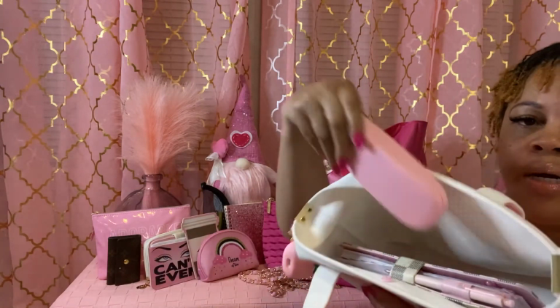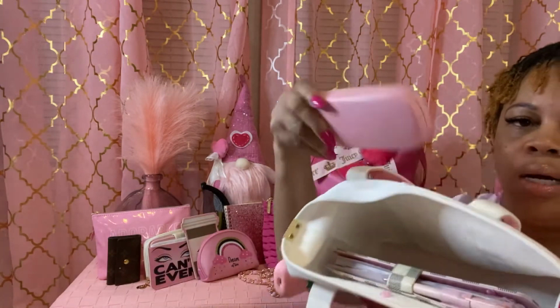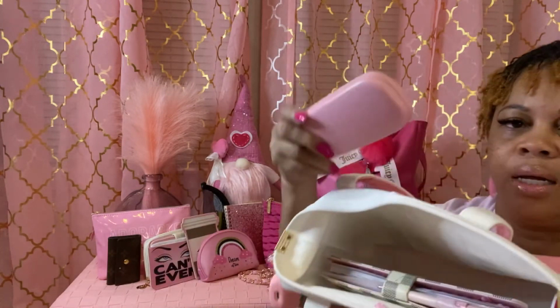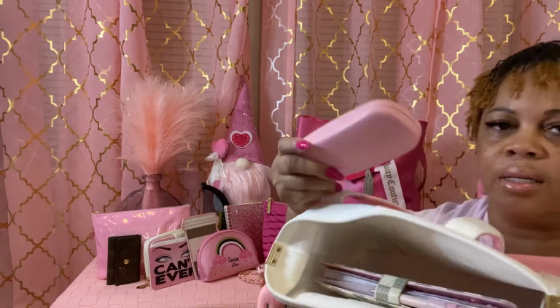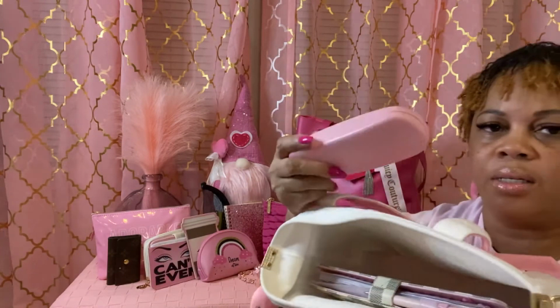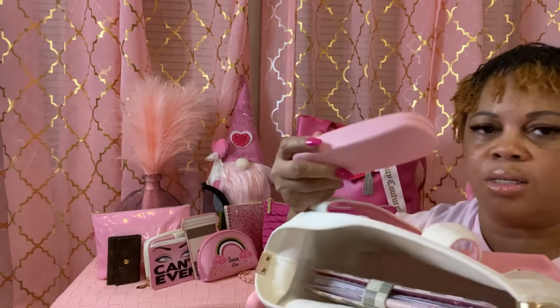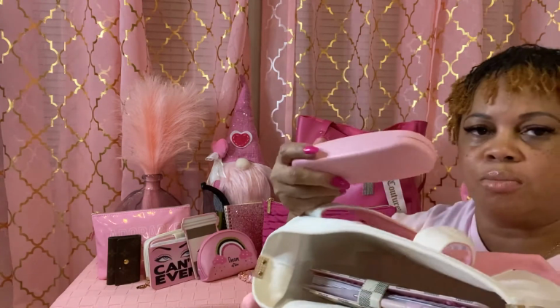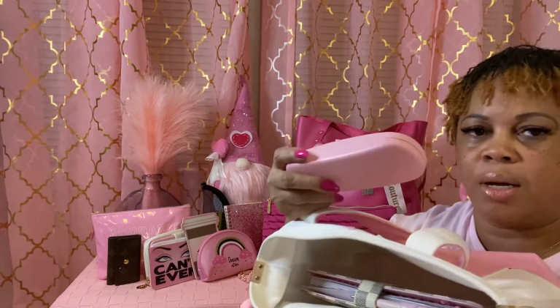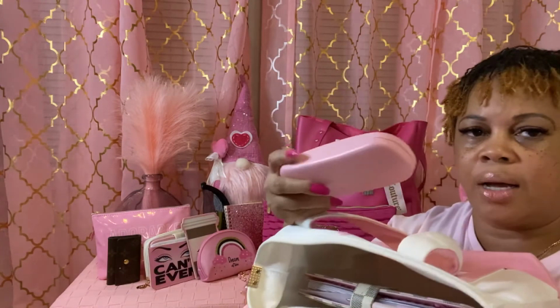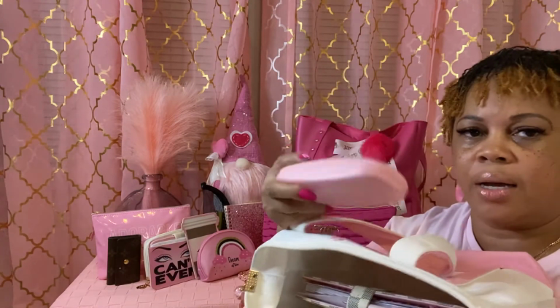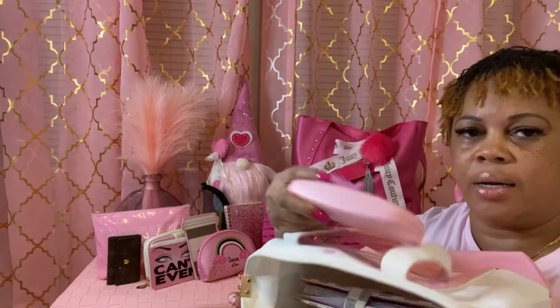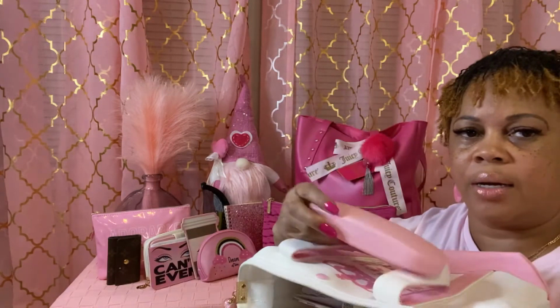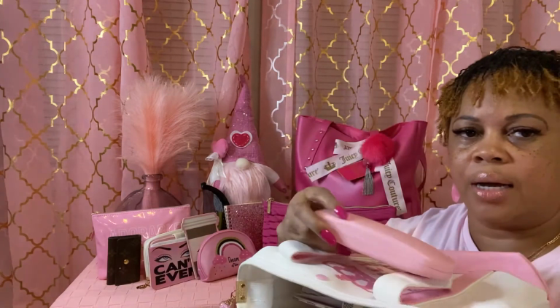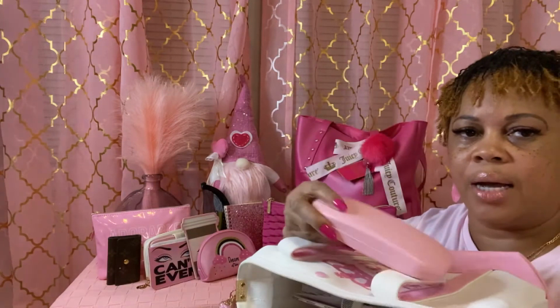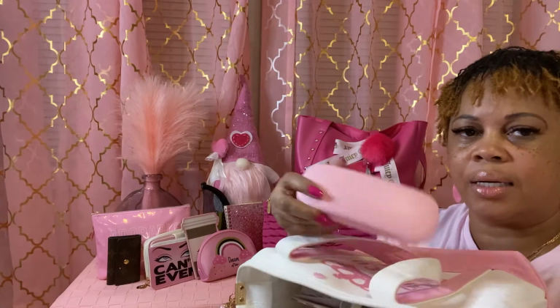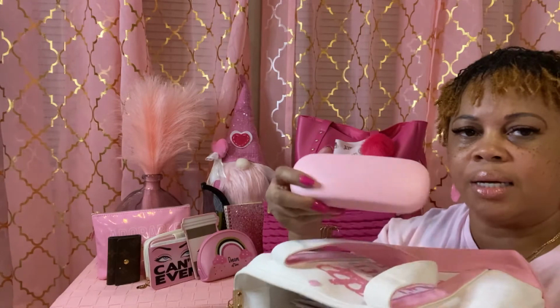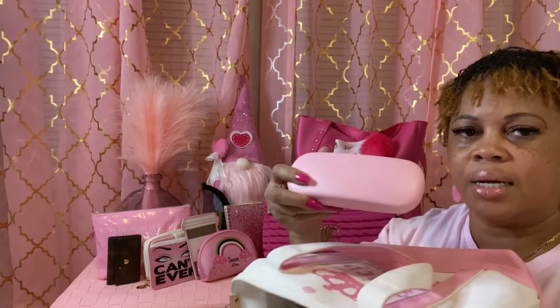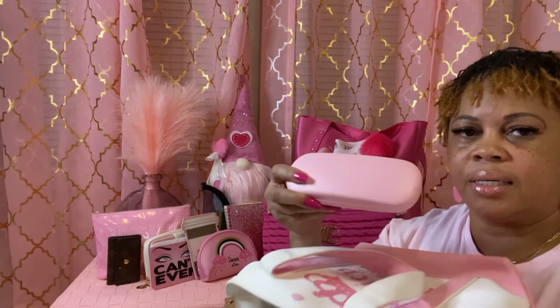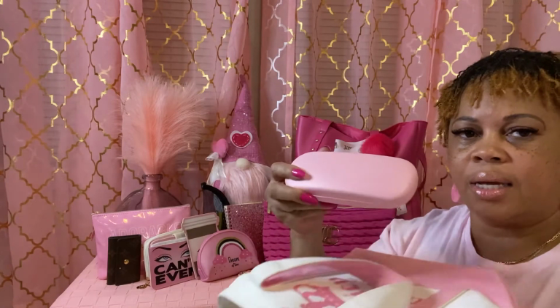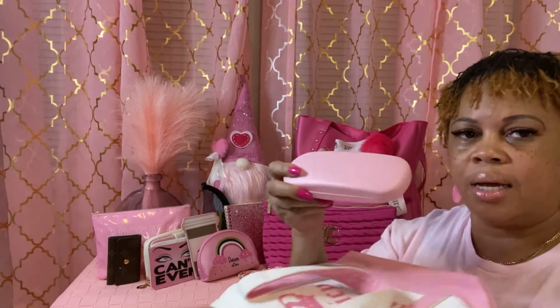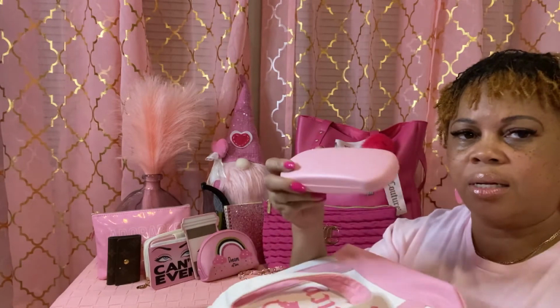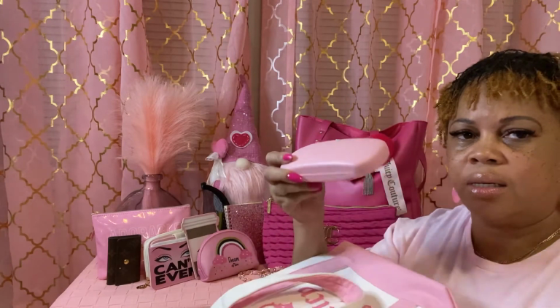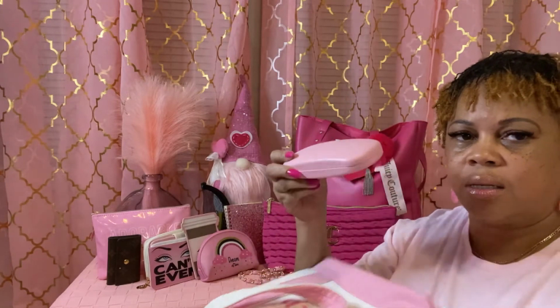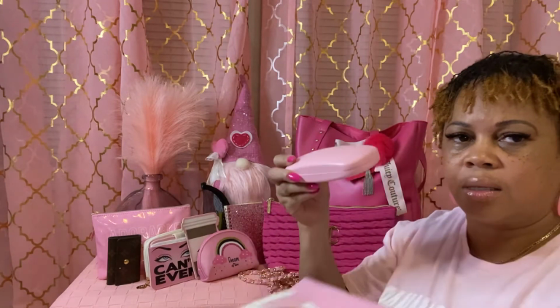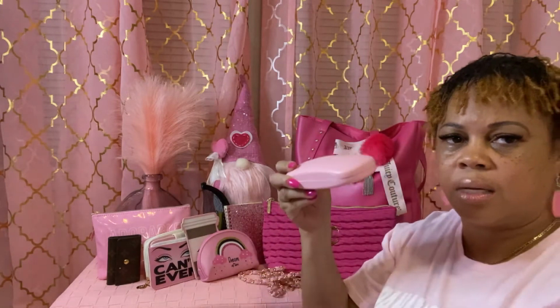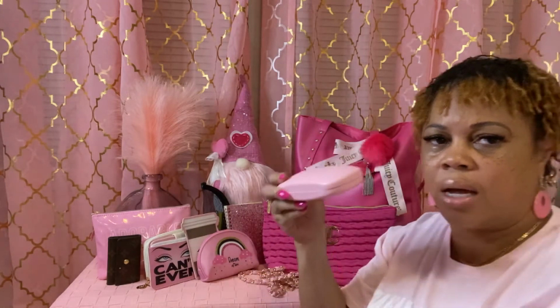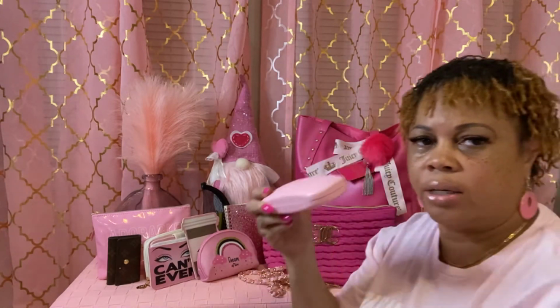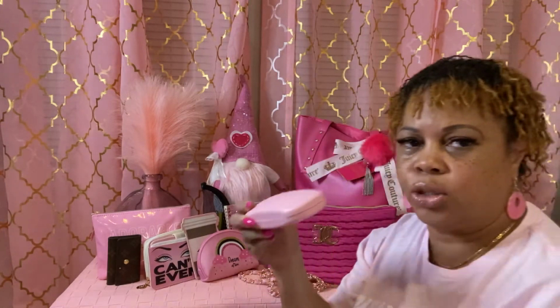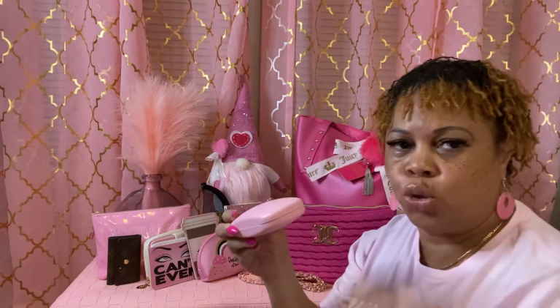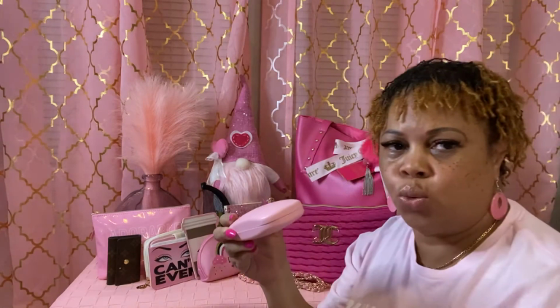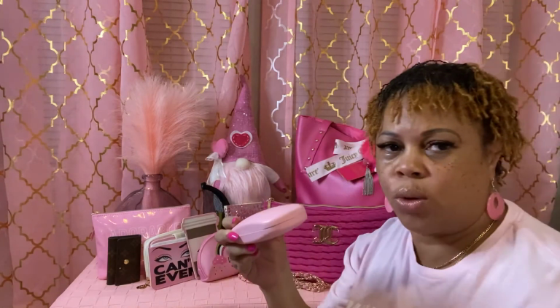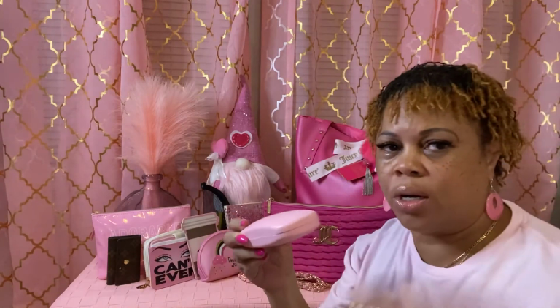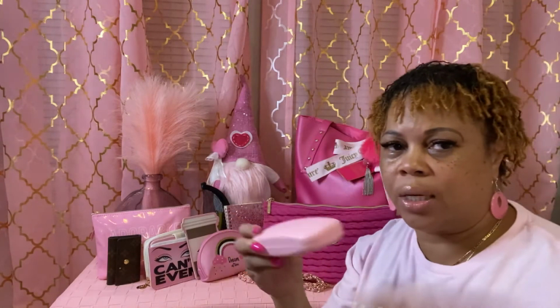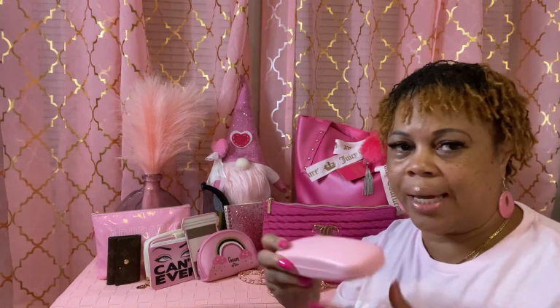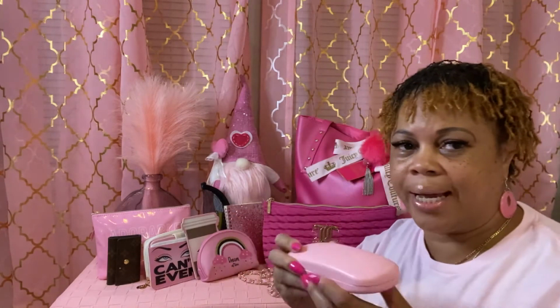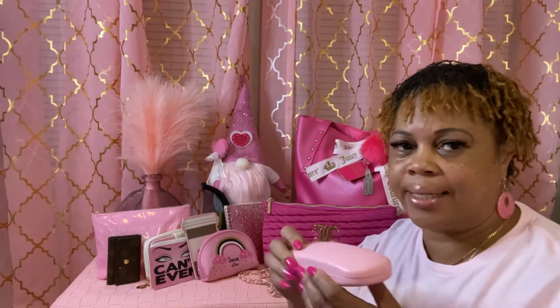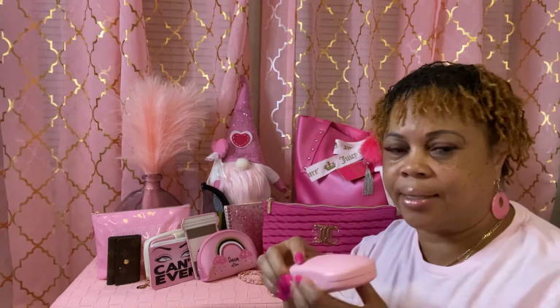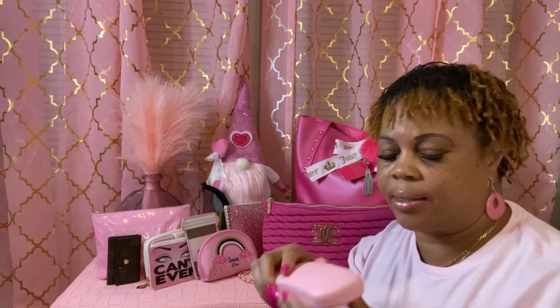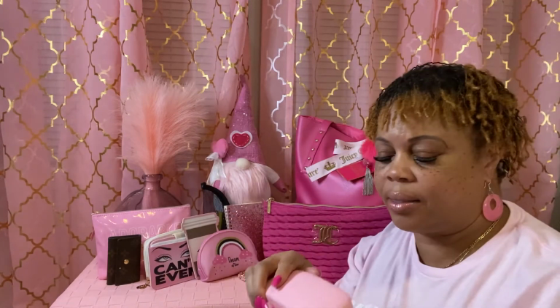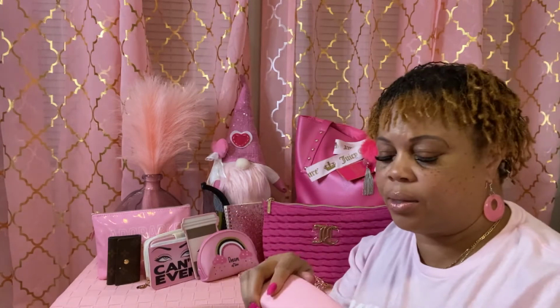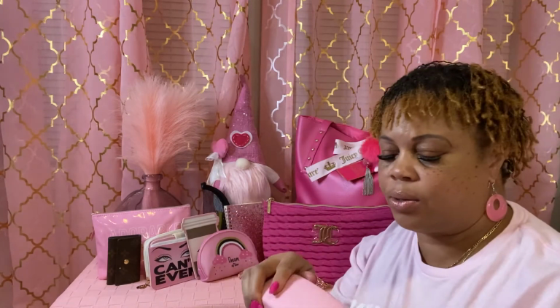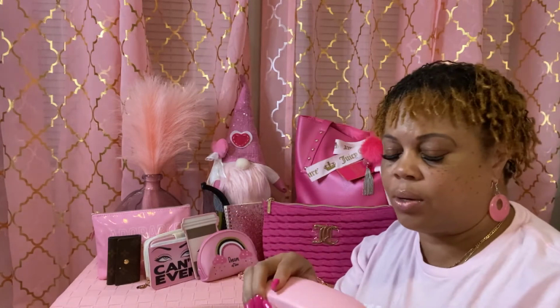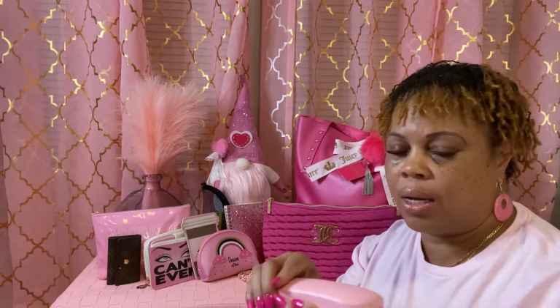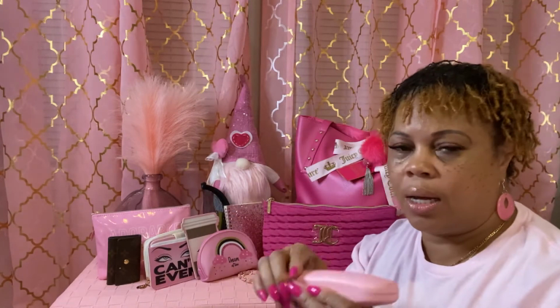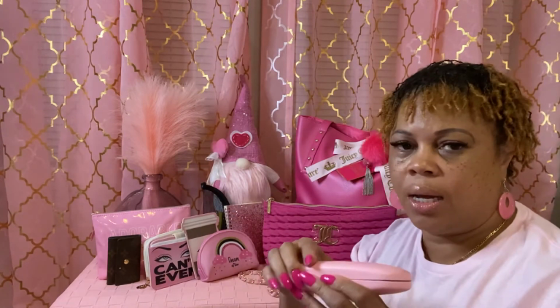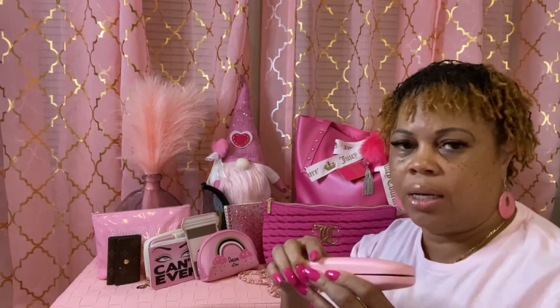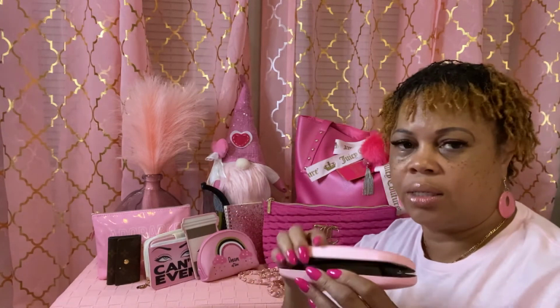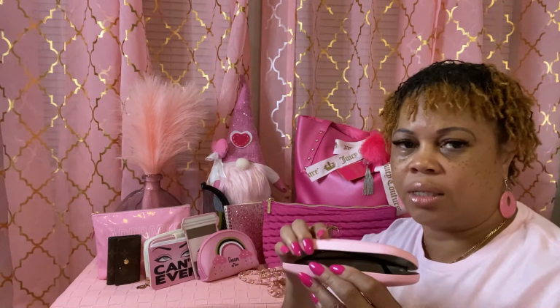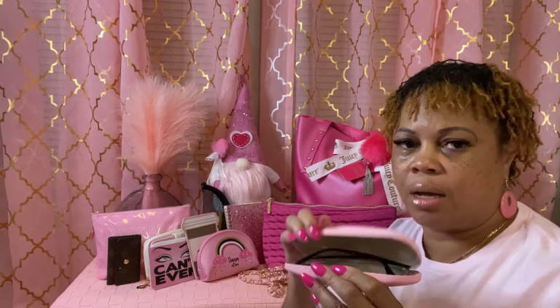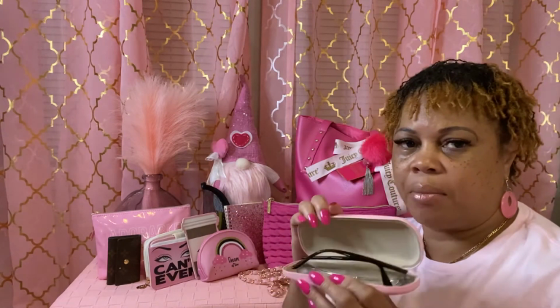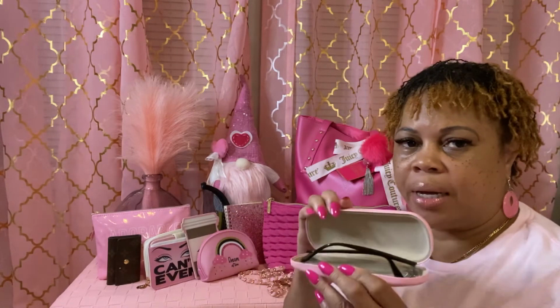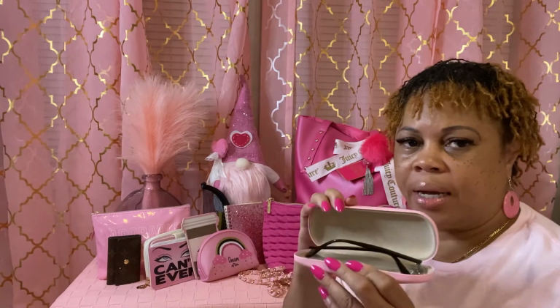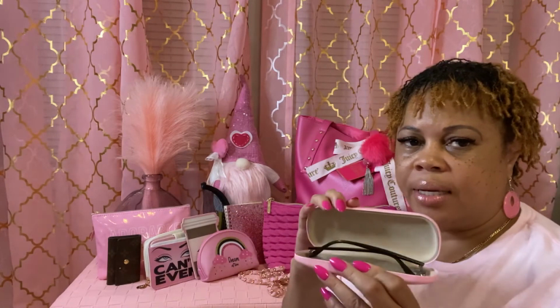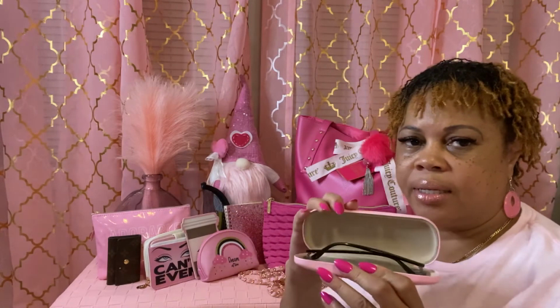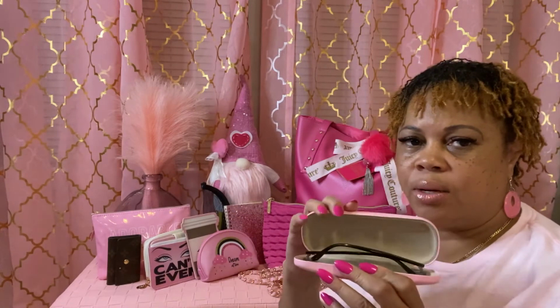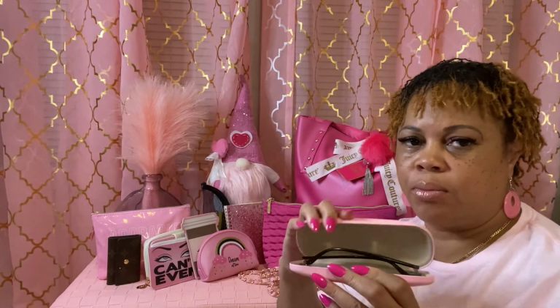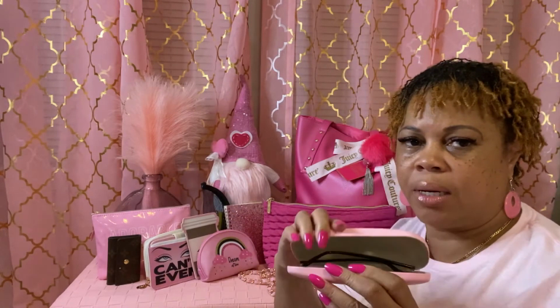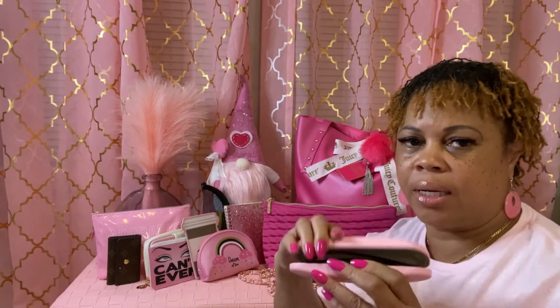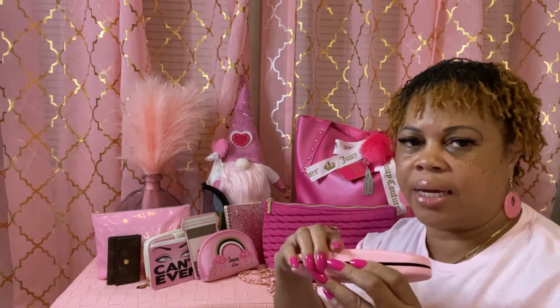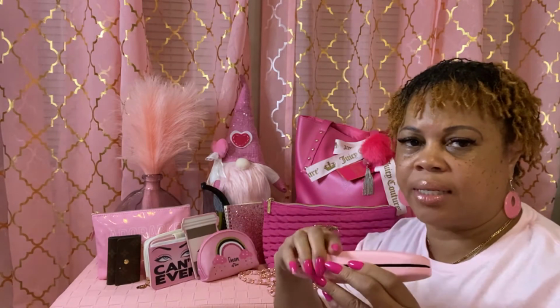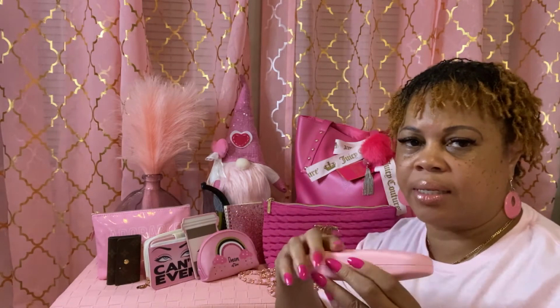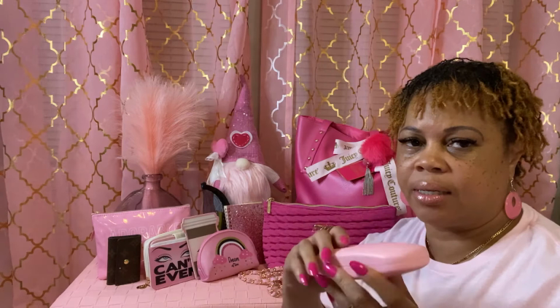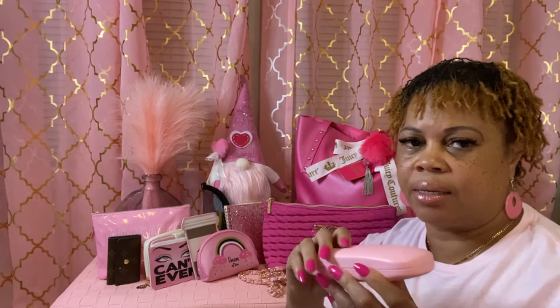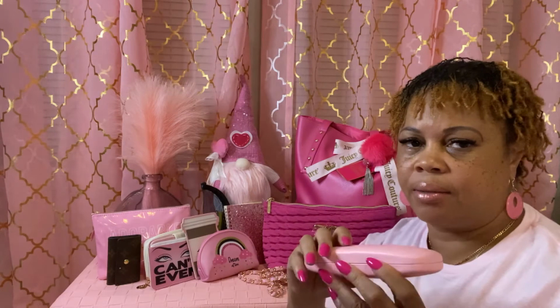This is my eyeglass case because I do wear glasses, so I just have my case in here with my glasses in it.